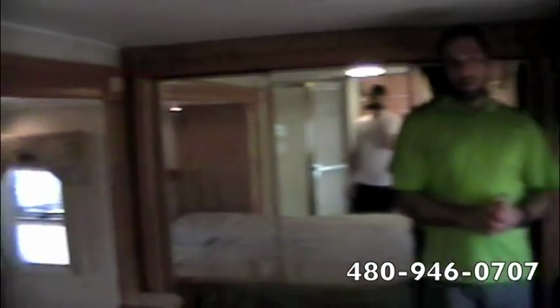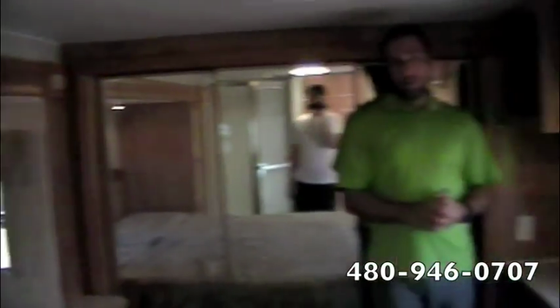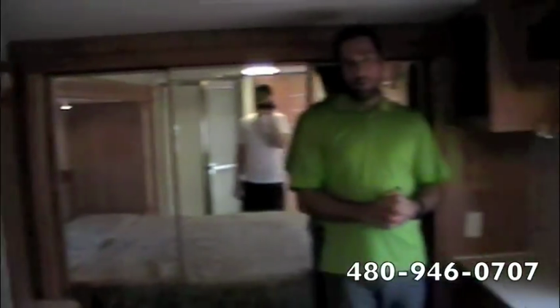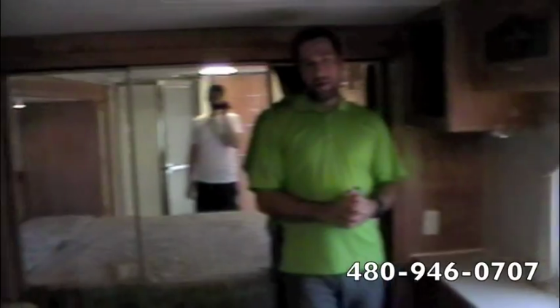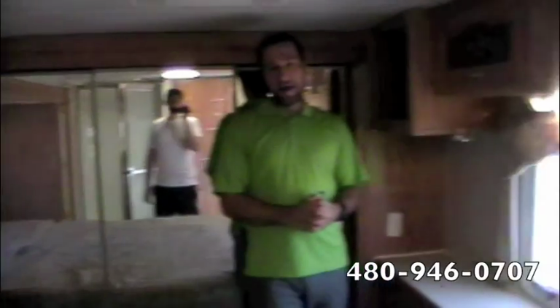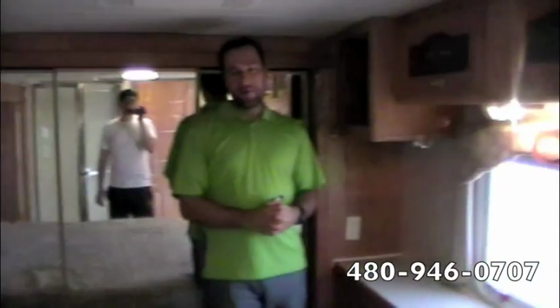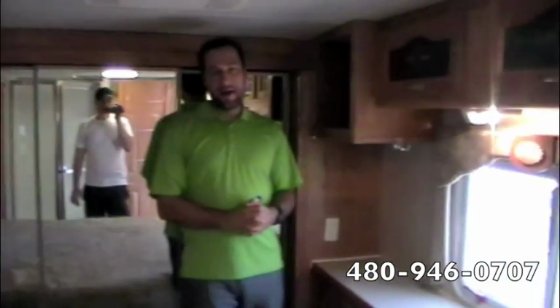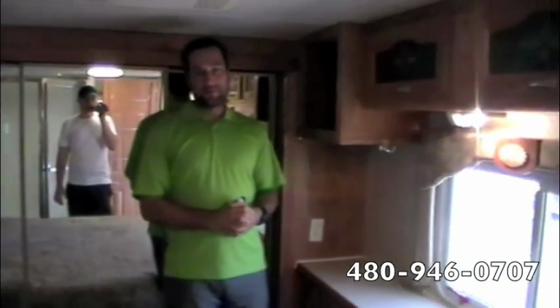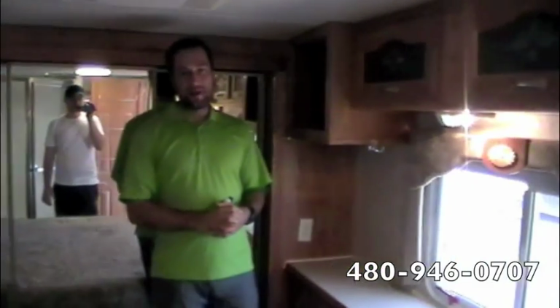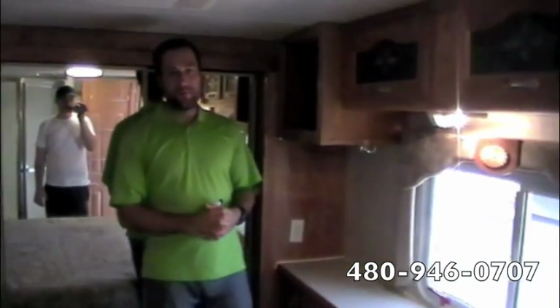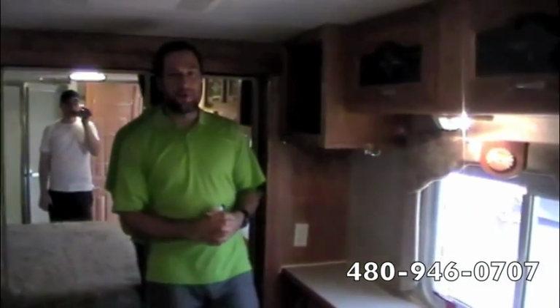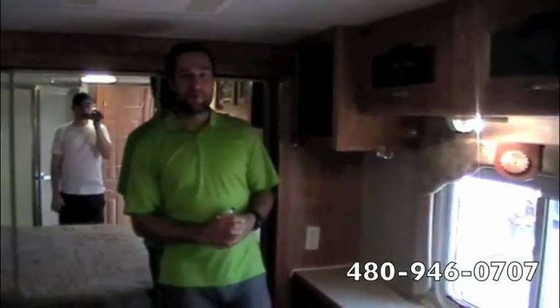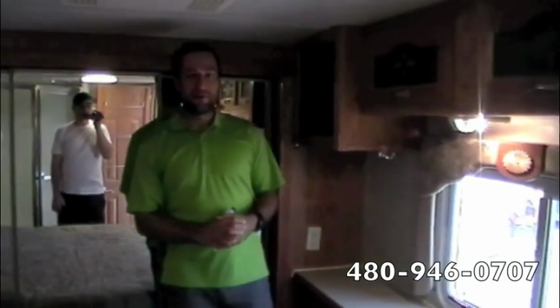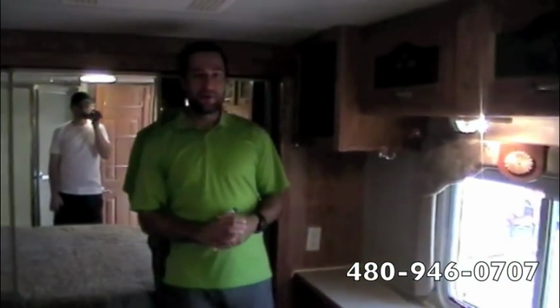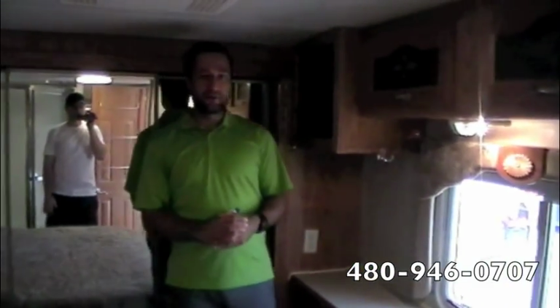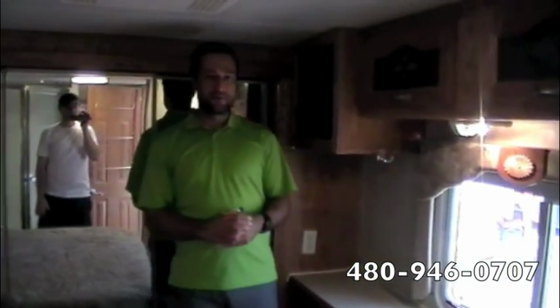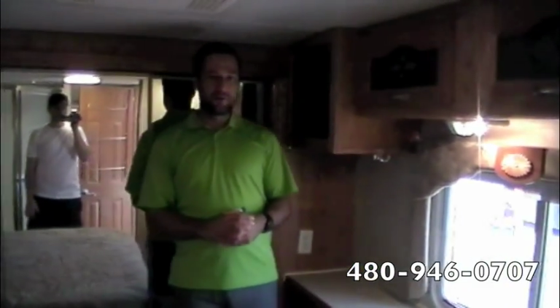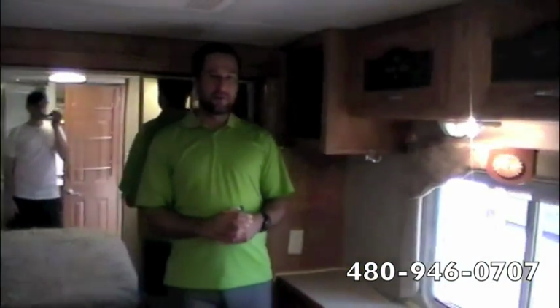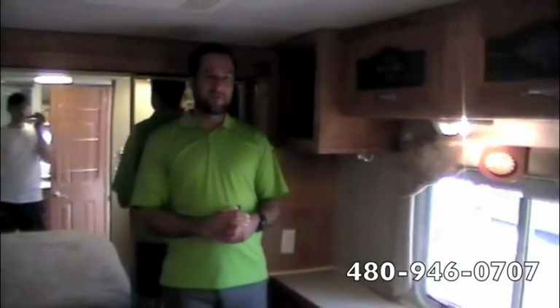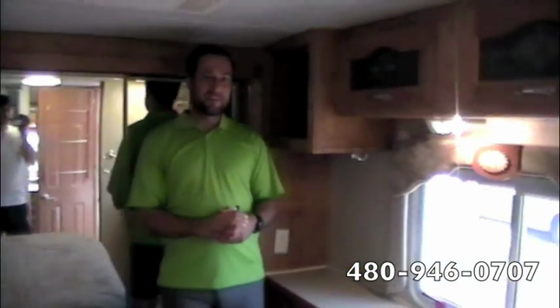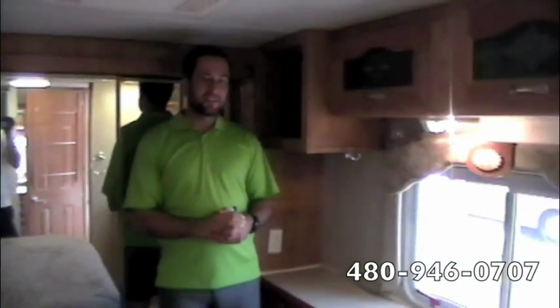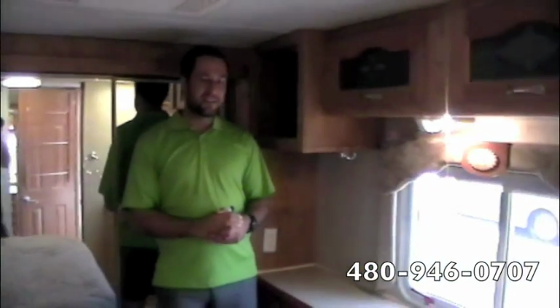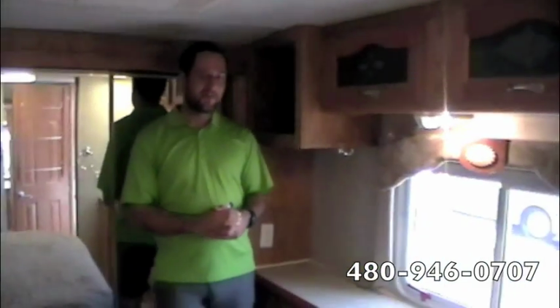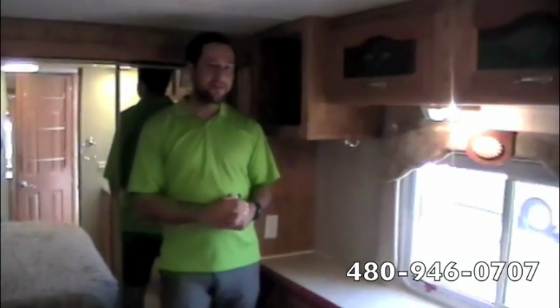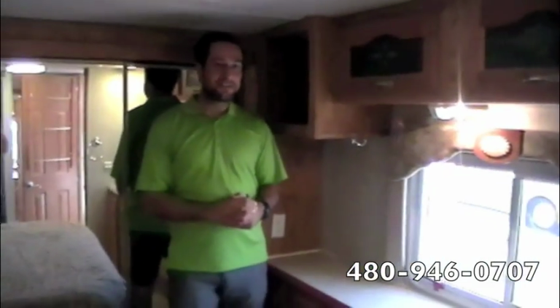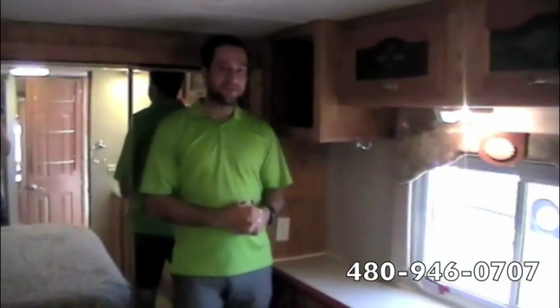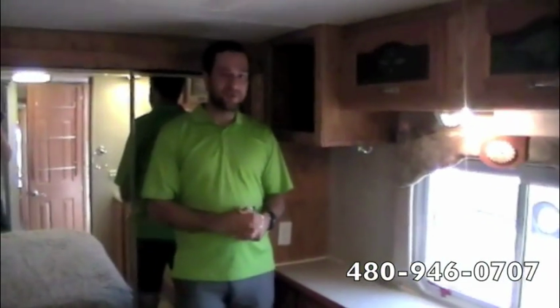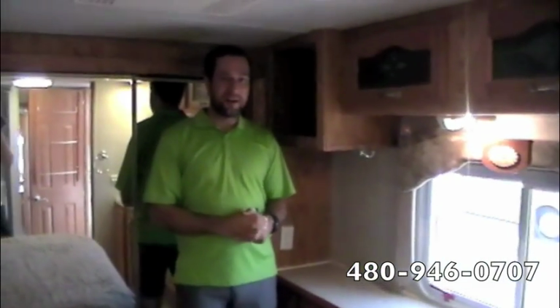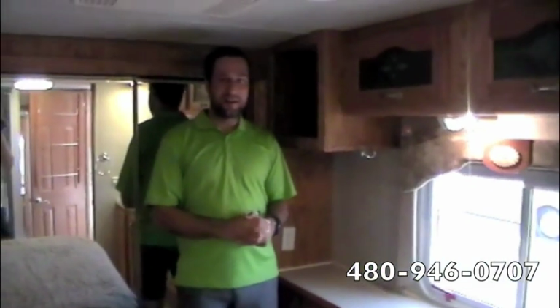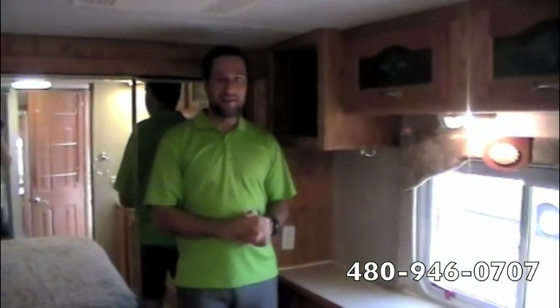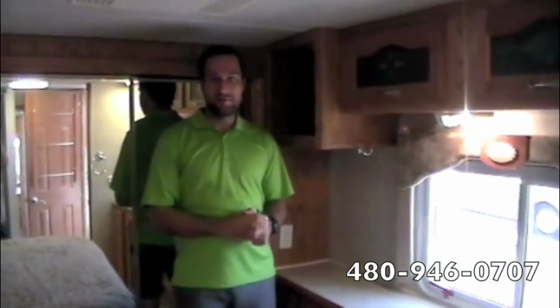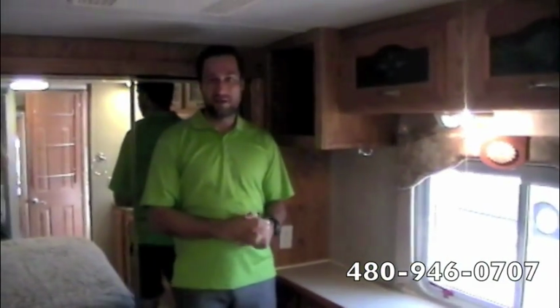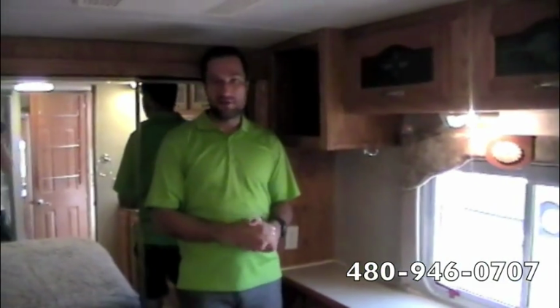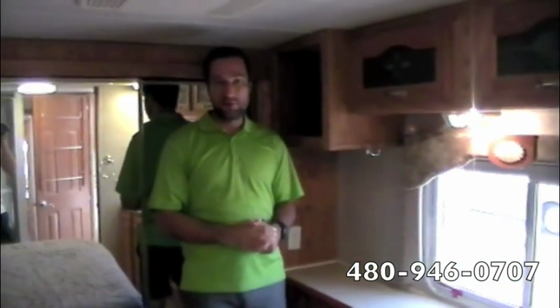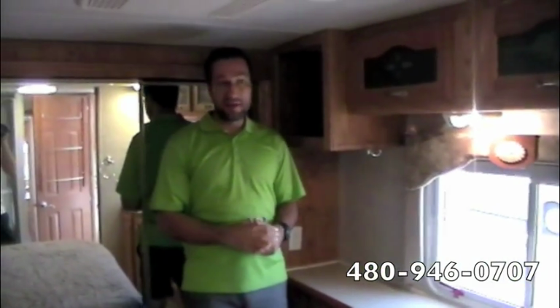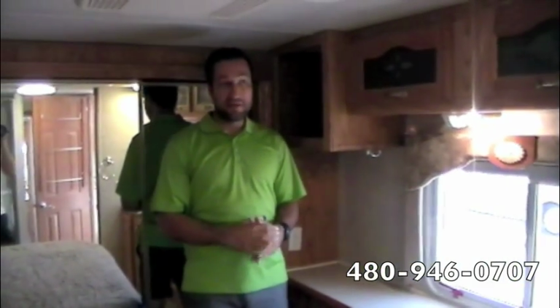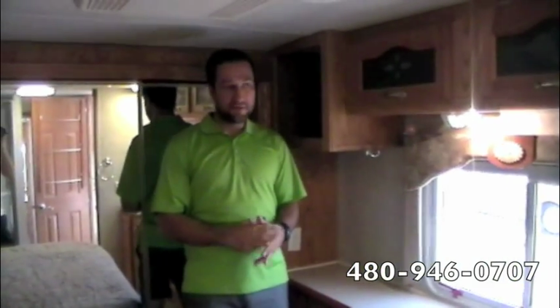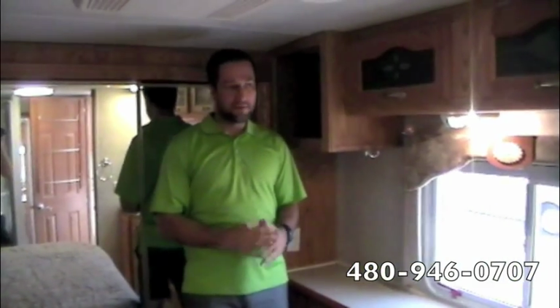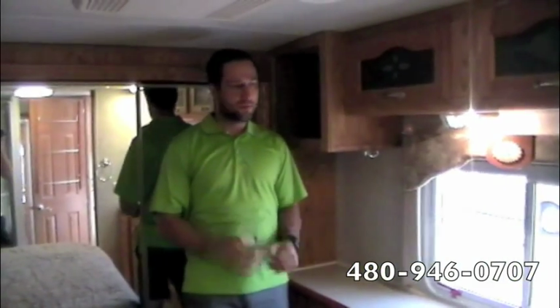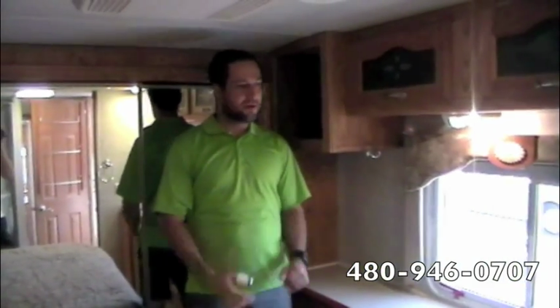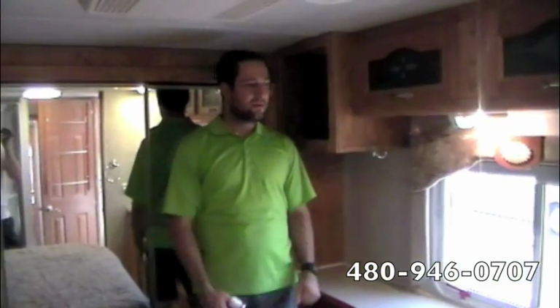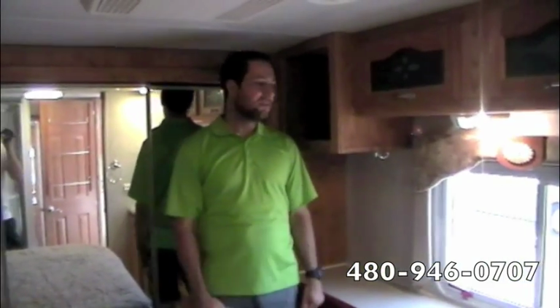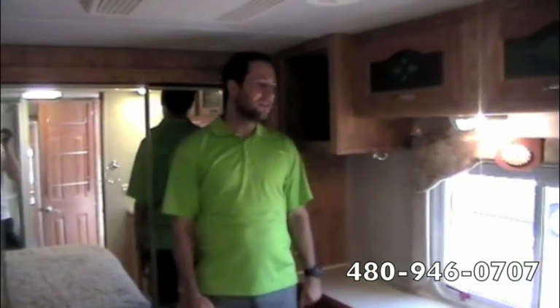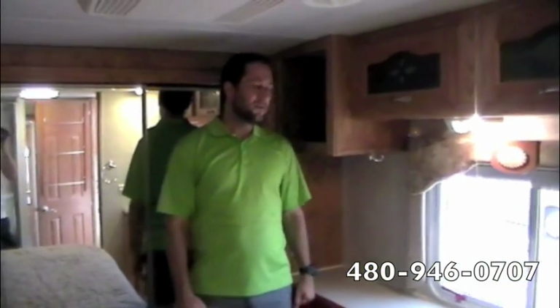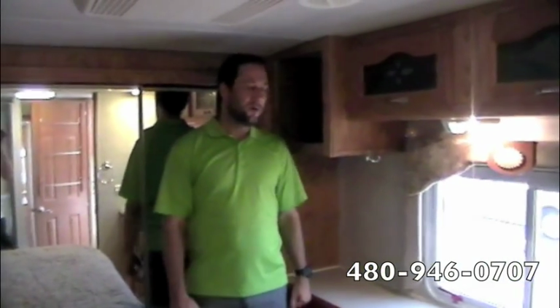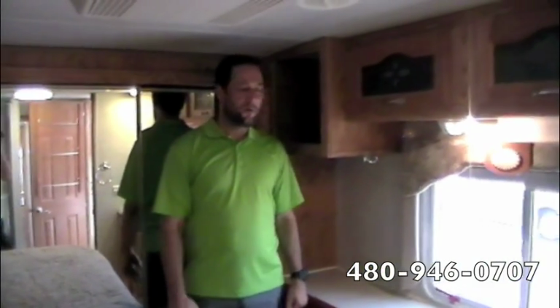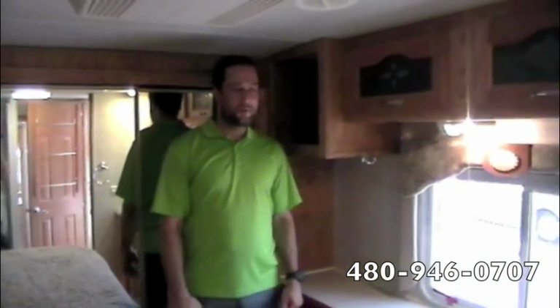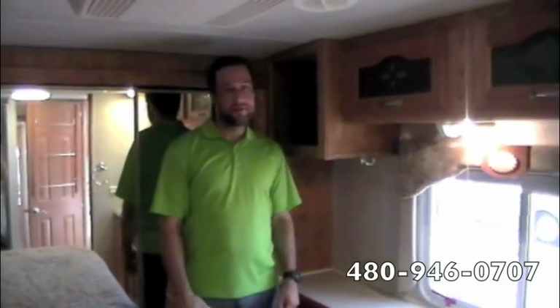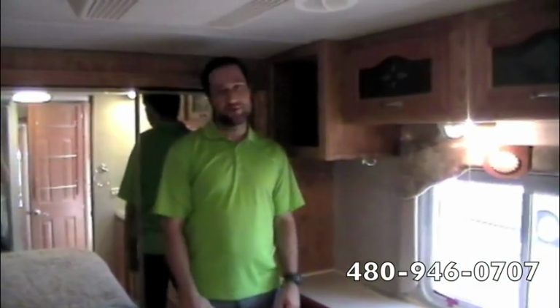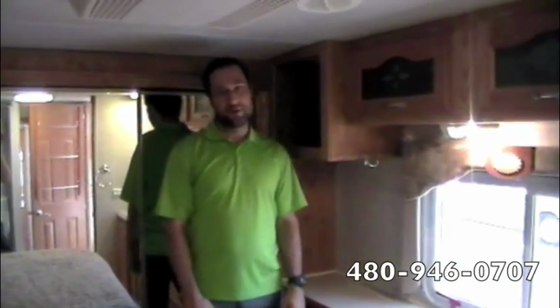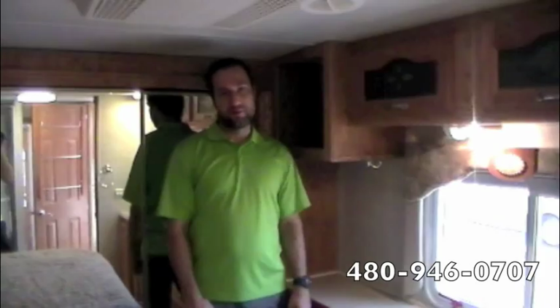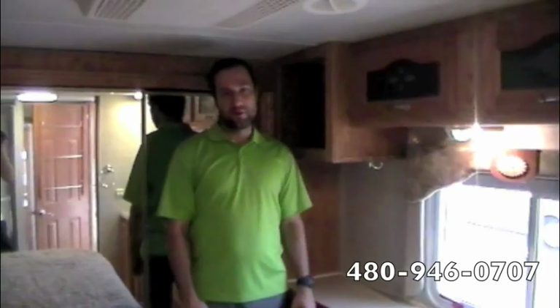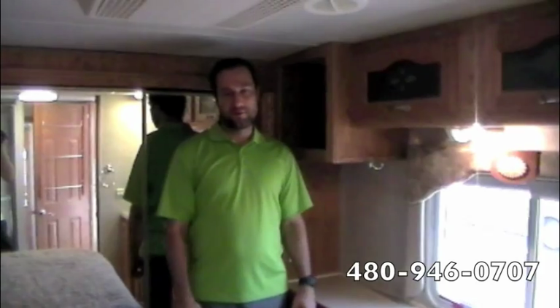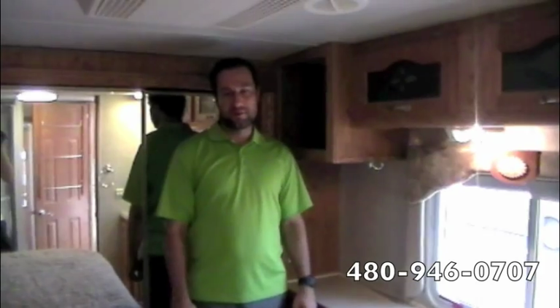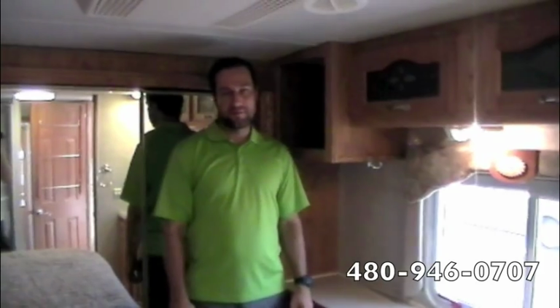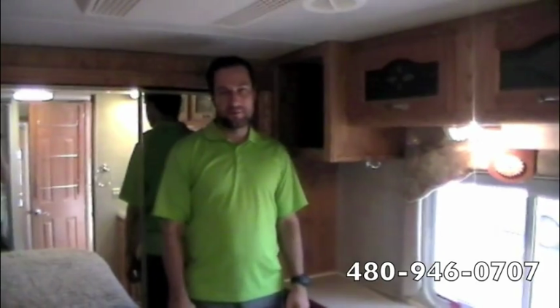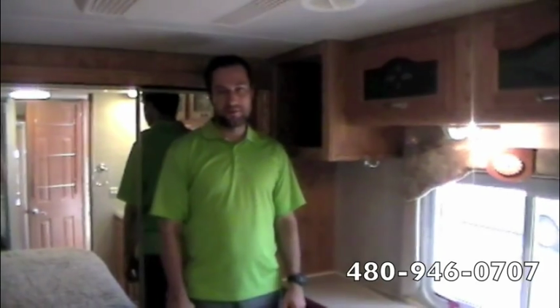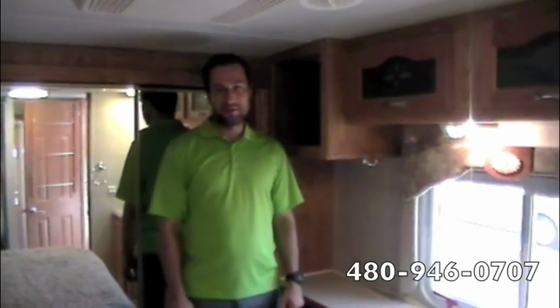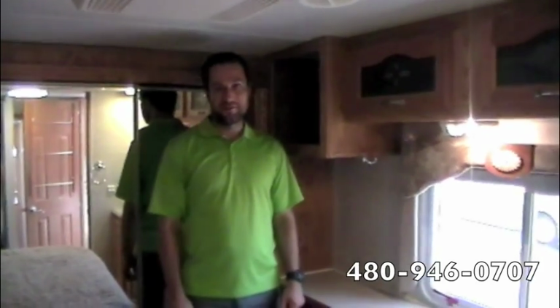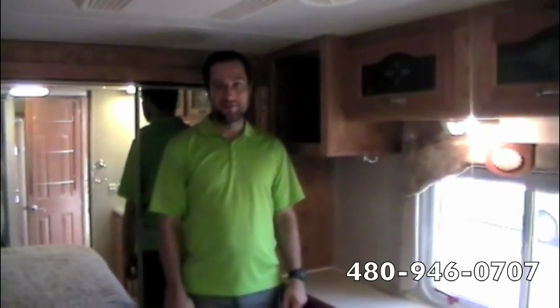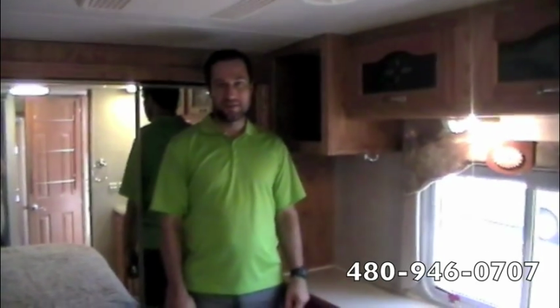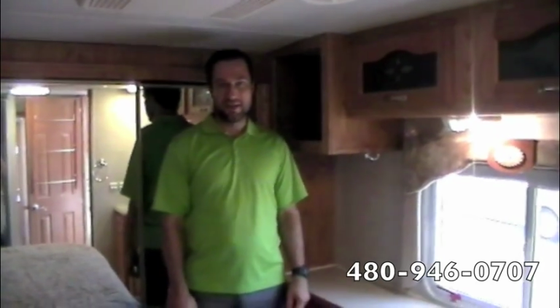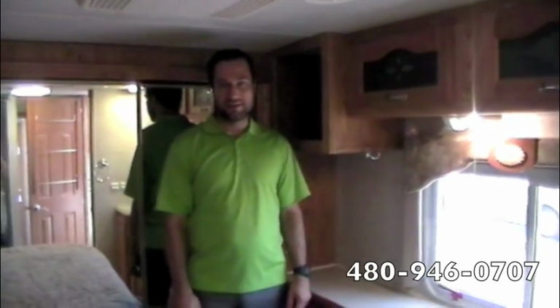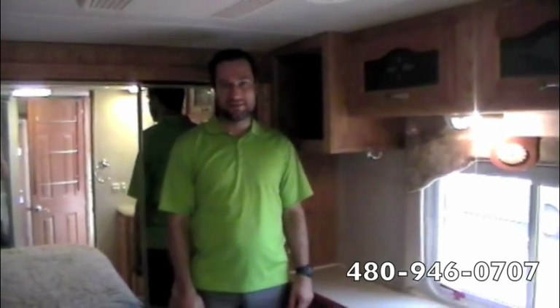Well, that wraps up our video tour of this recent trade-in, very unique fifth wheel. We hope you enjoyed it. We hope to hear from you soon. Thanks.